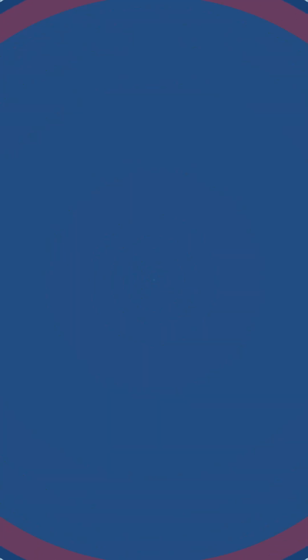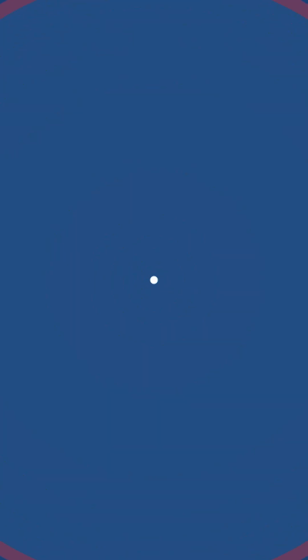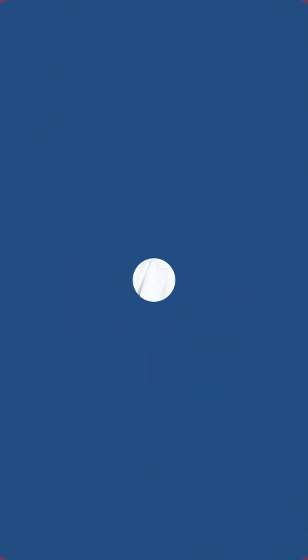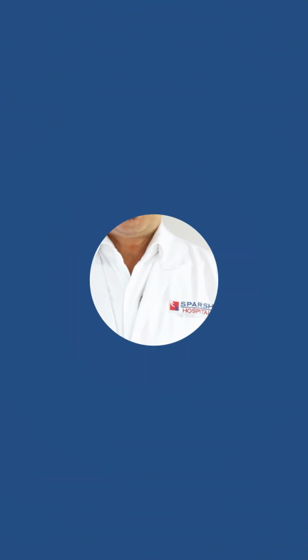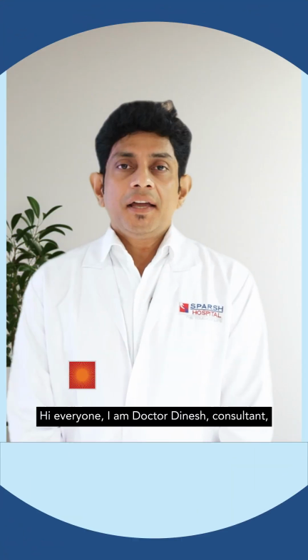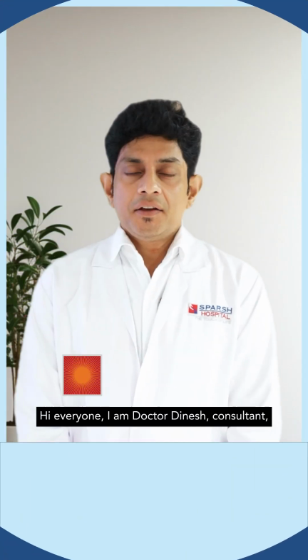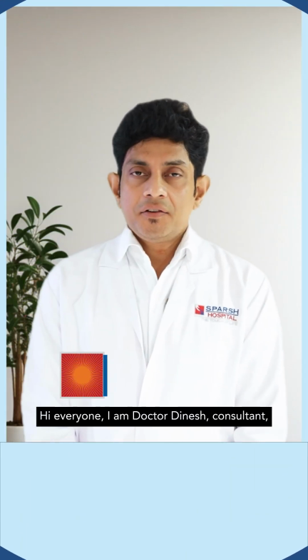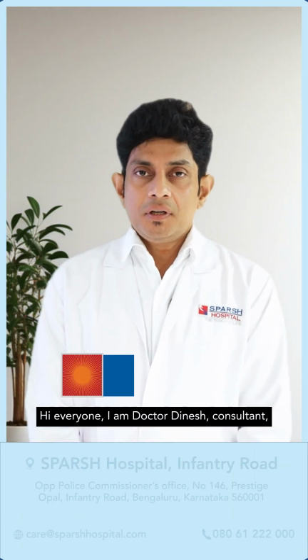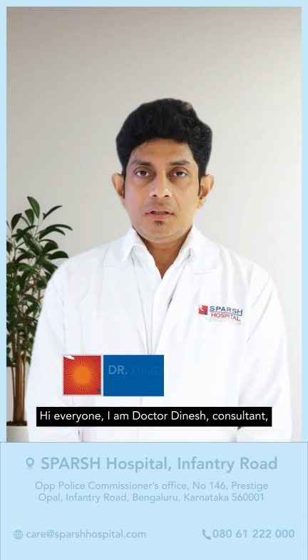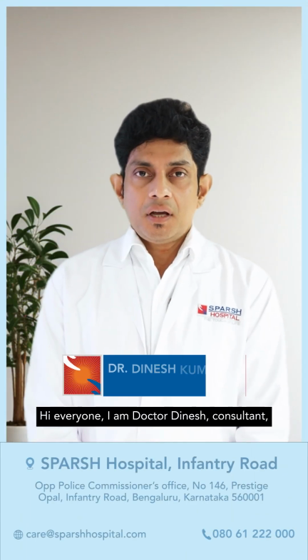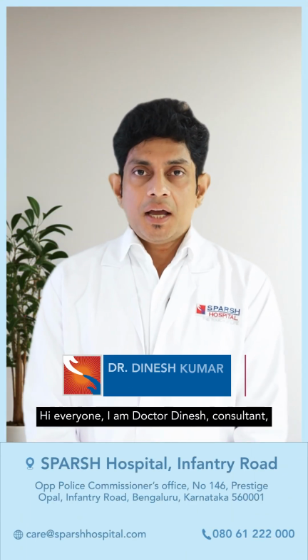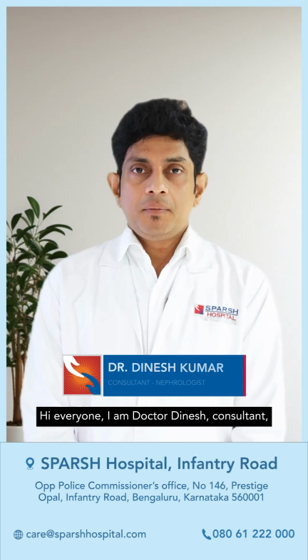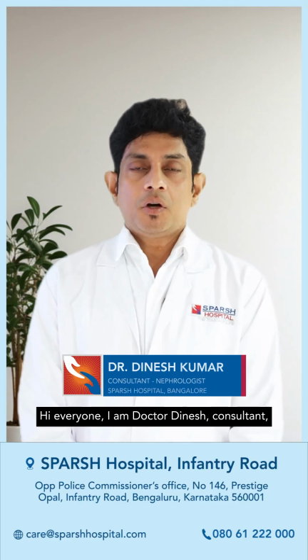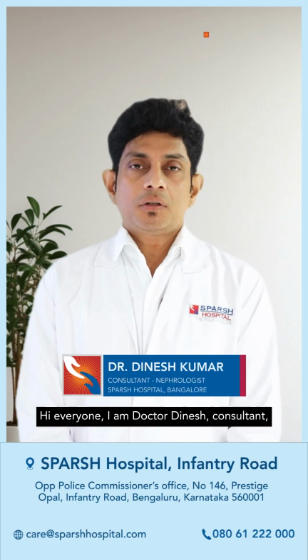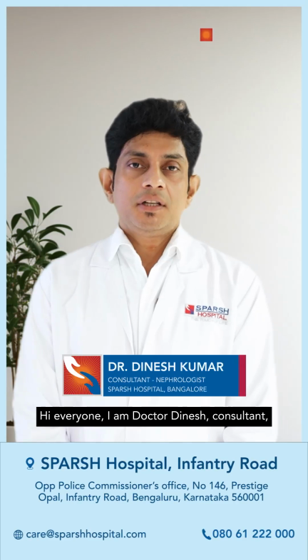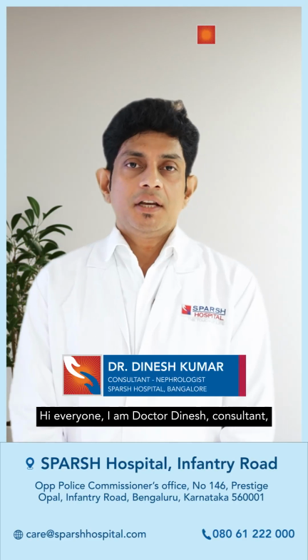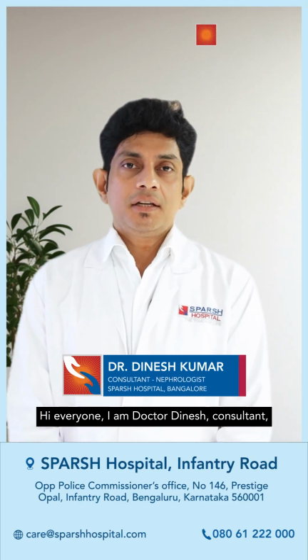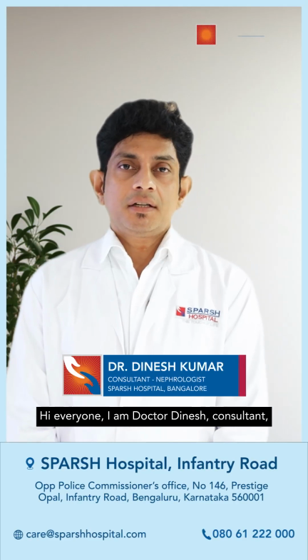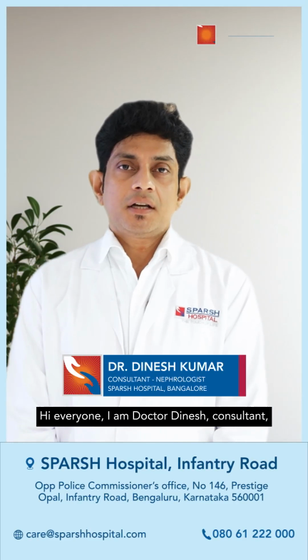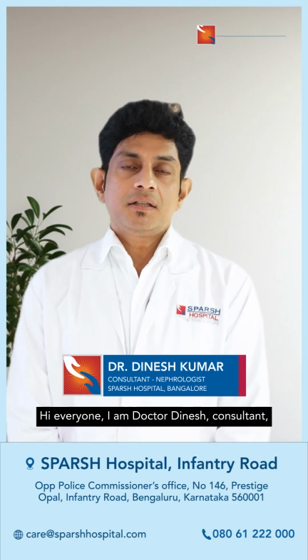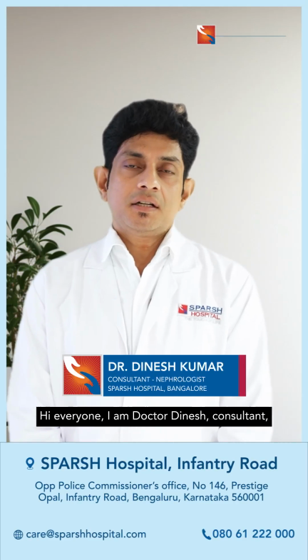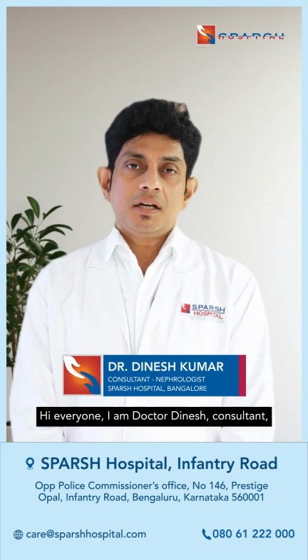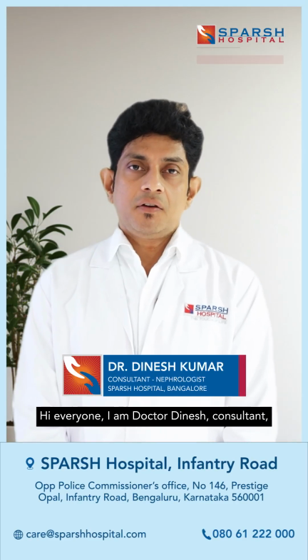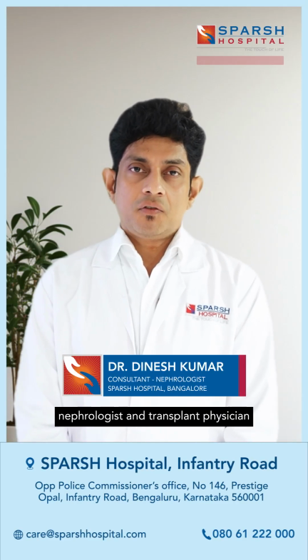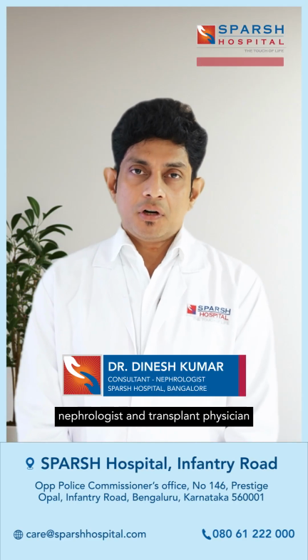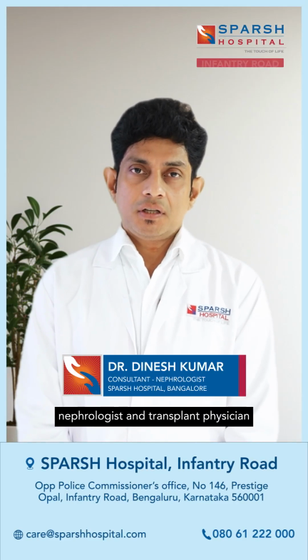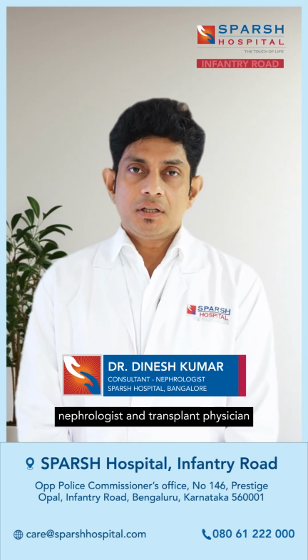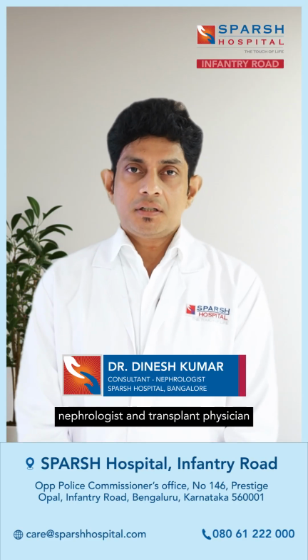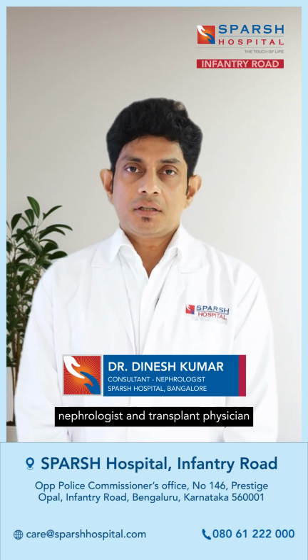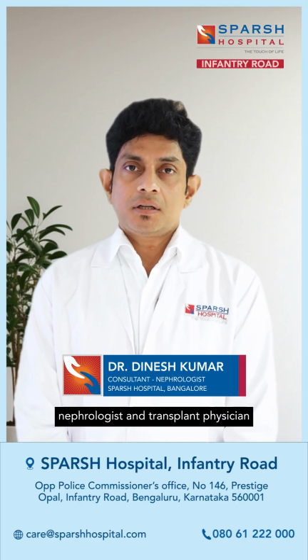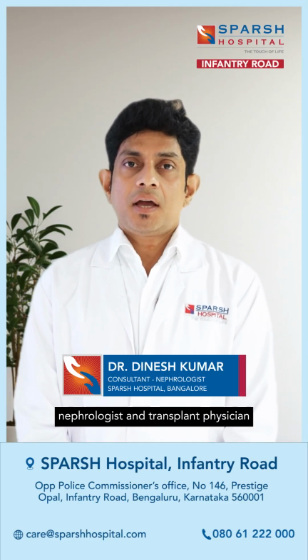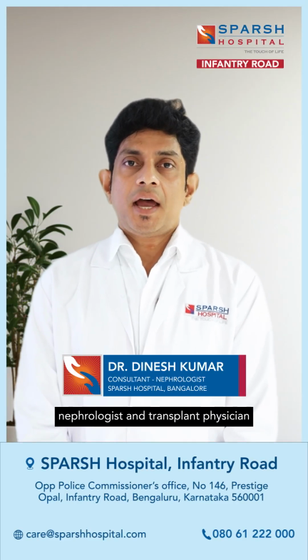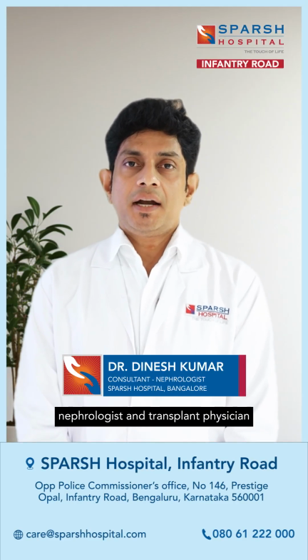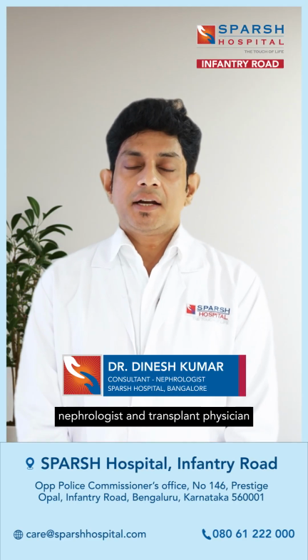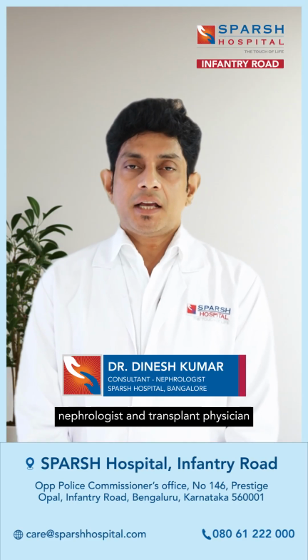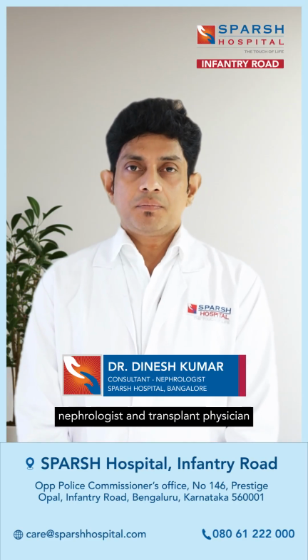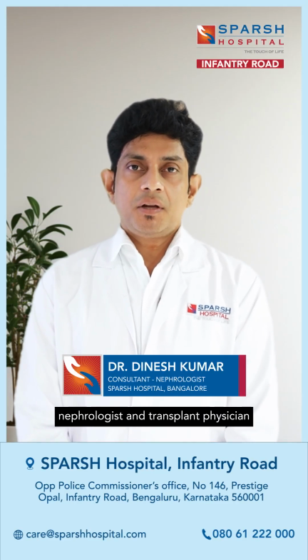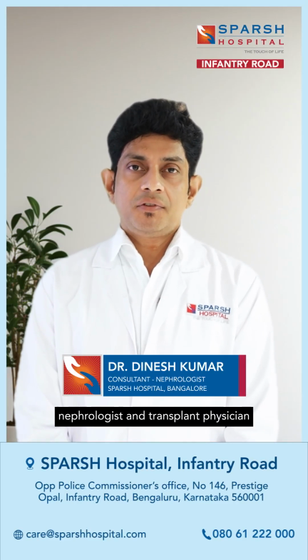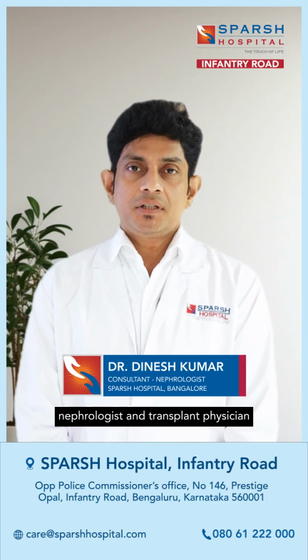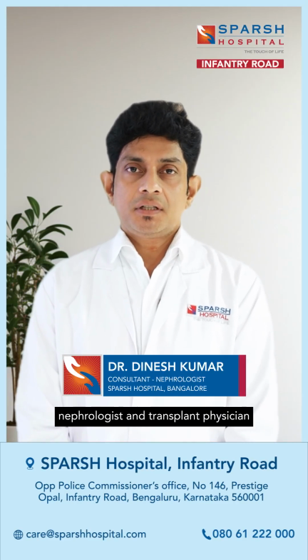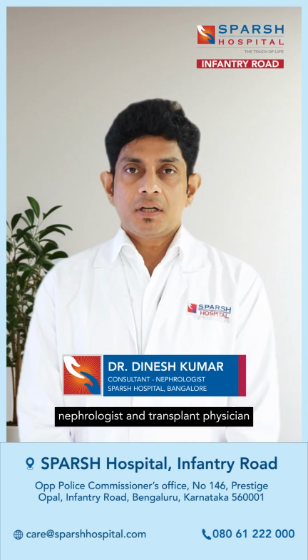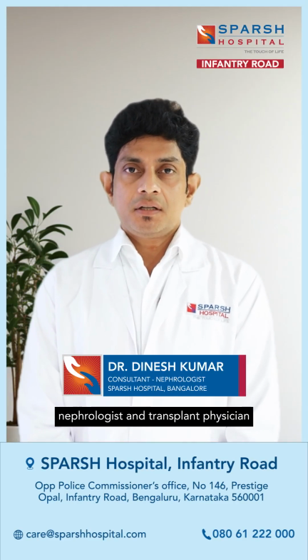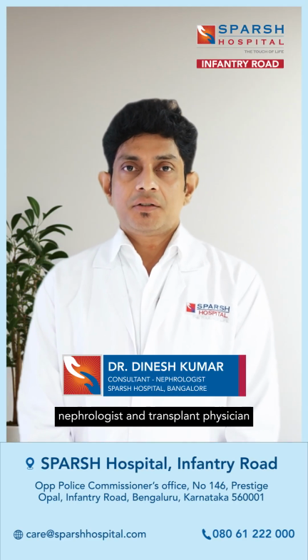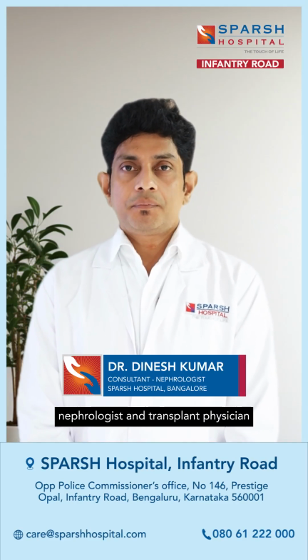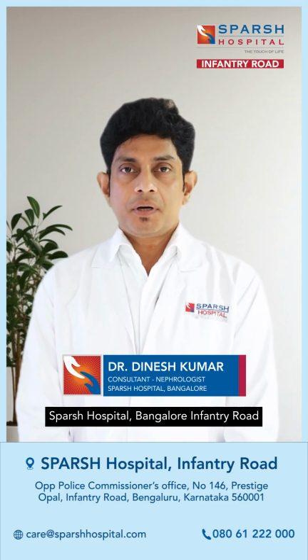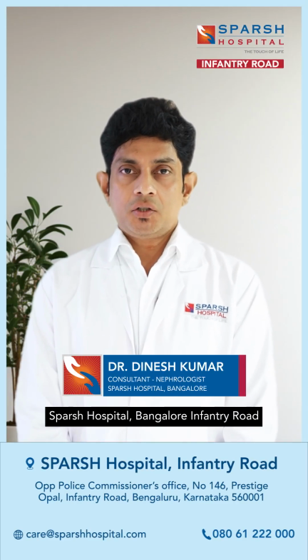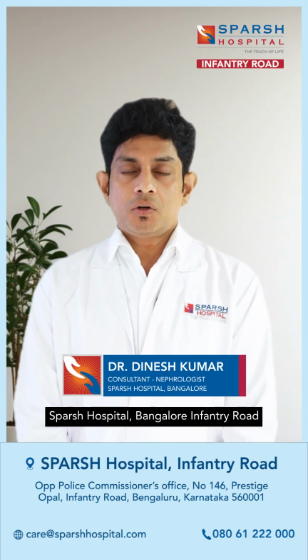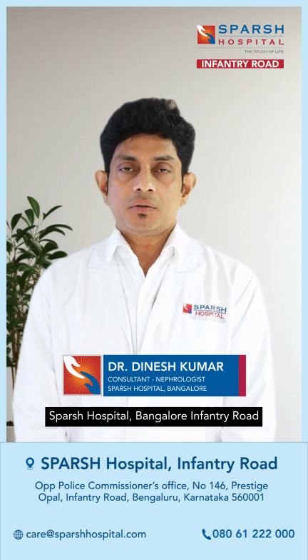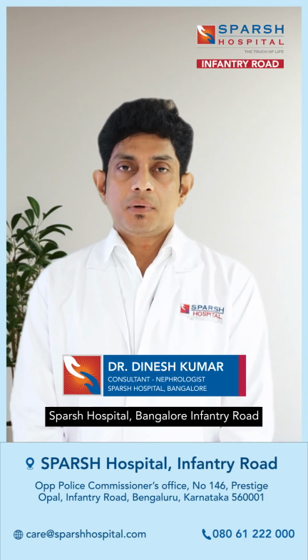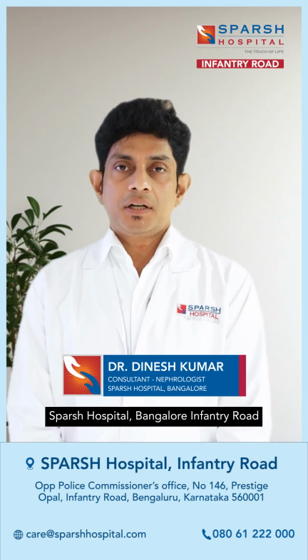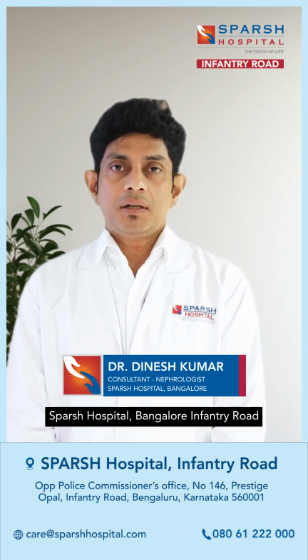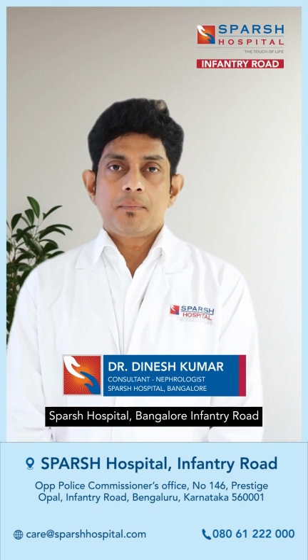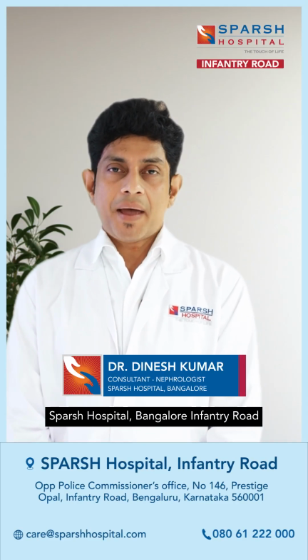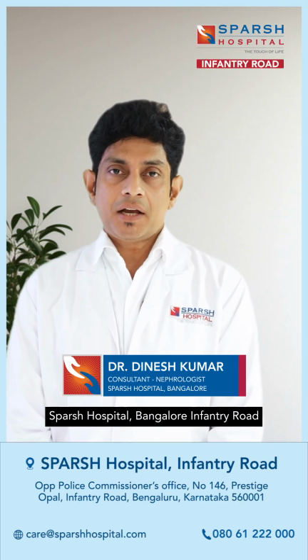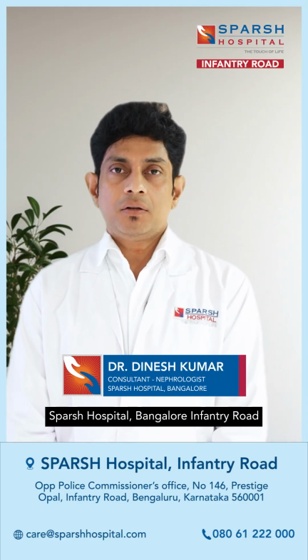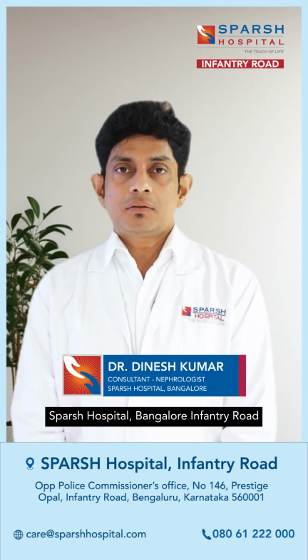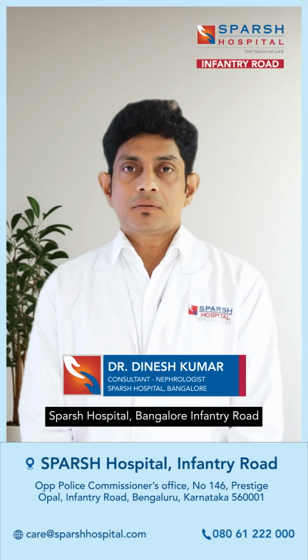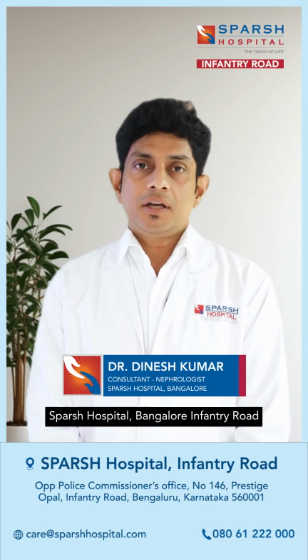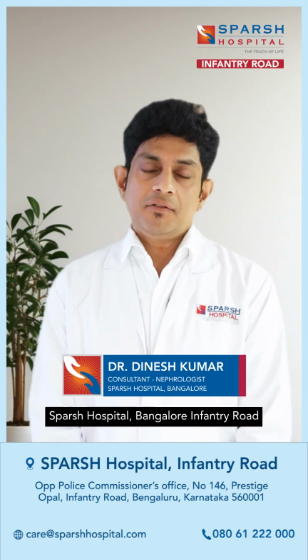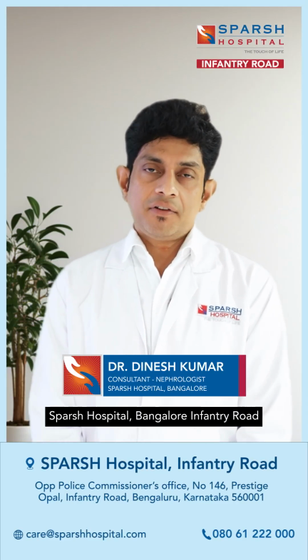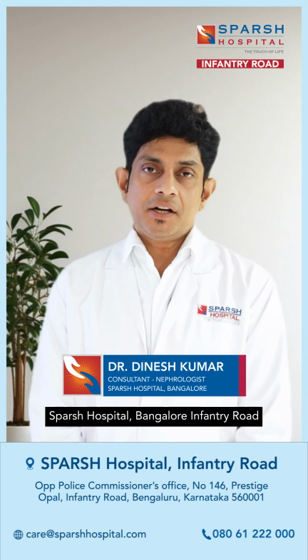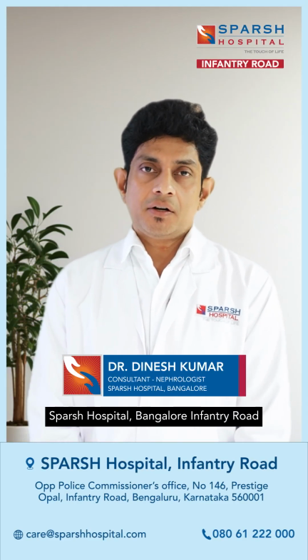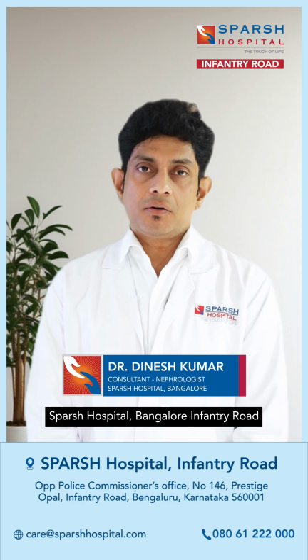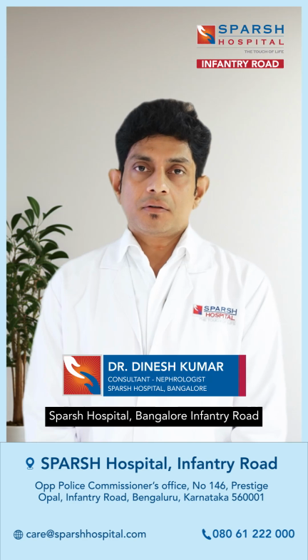Hi everyone, I am Dr. Dinesh, Consultant Nephrologist and Transplant Physician, Perth Hospital, Bangalore, Infantry Road.